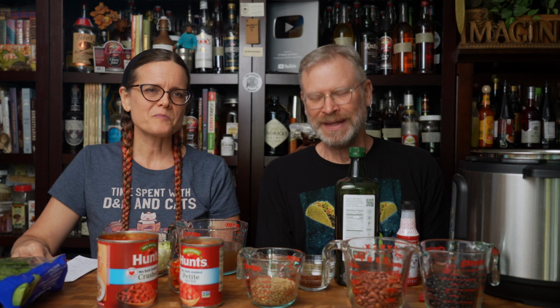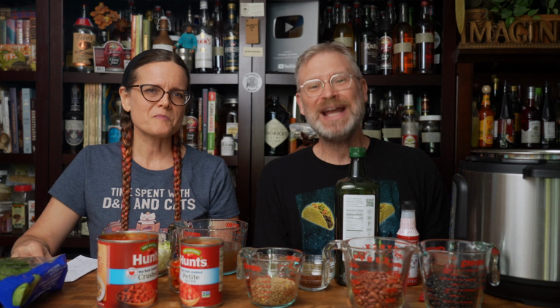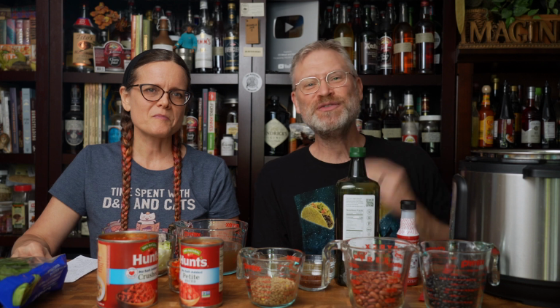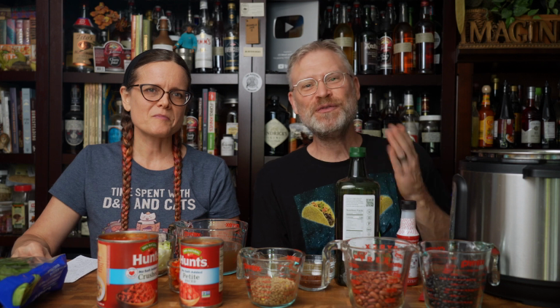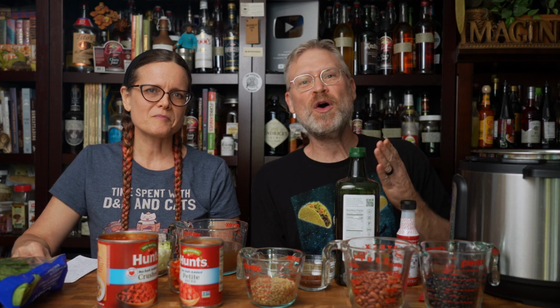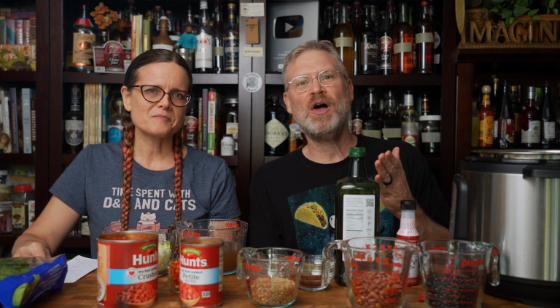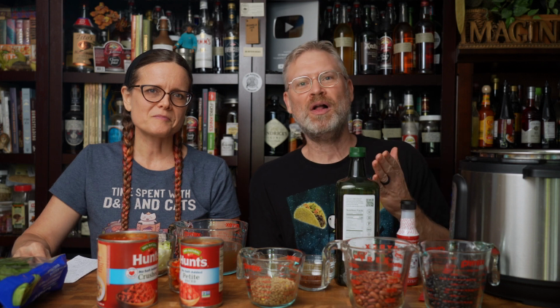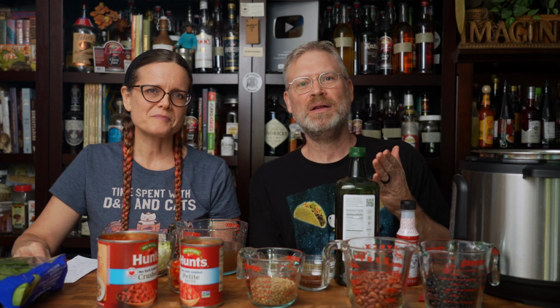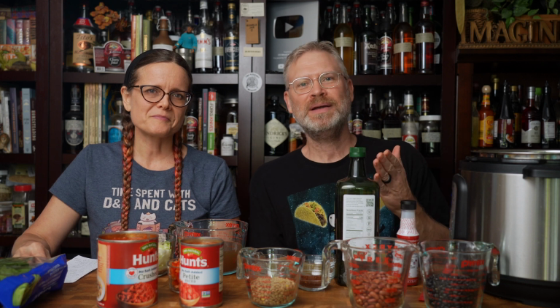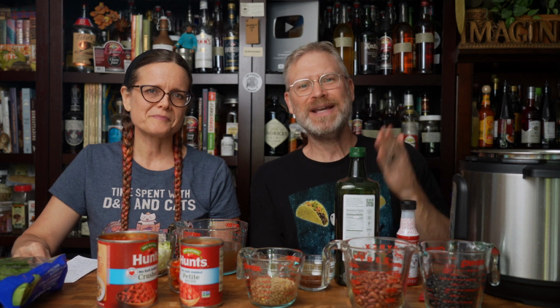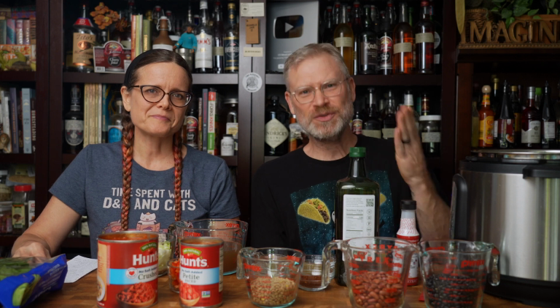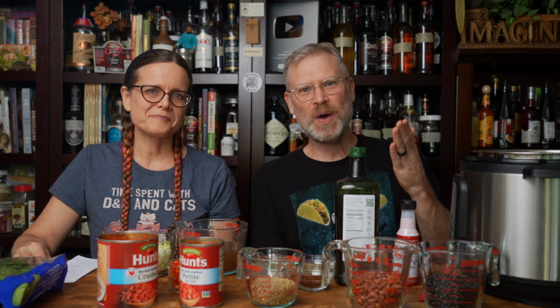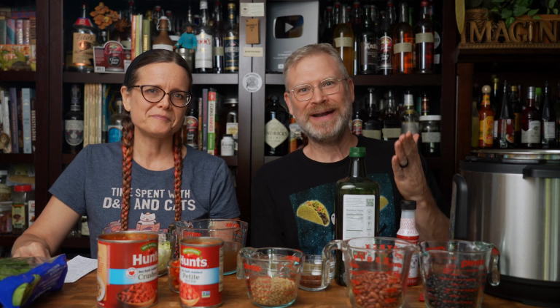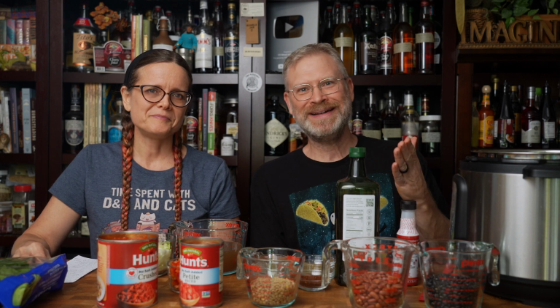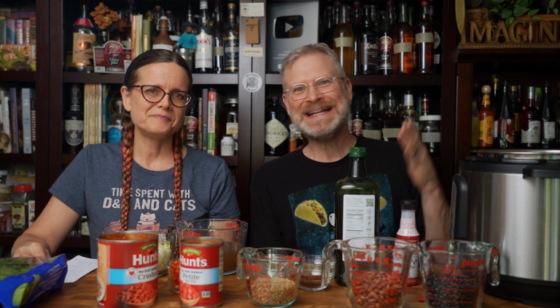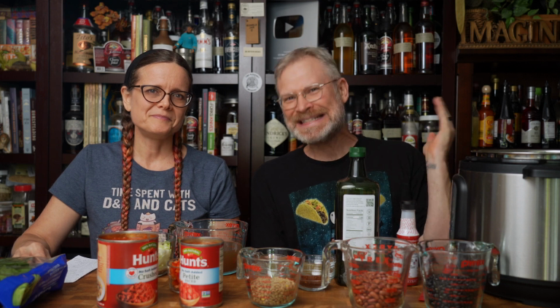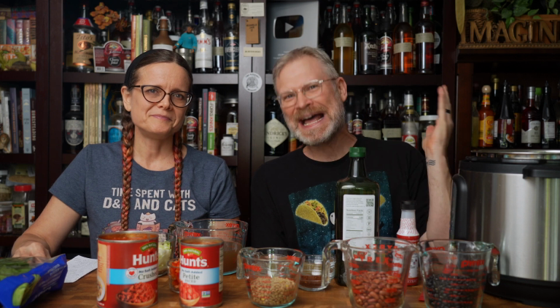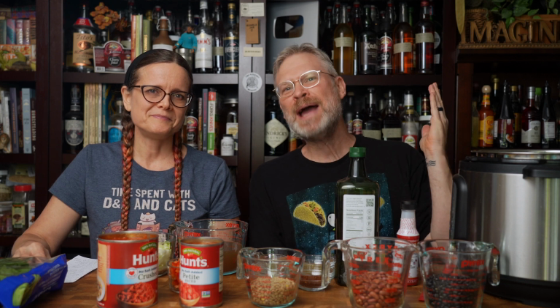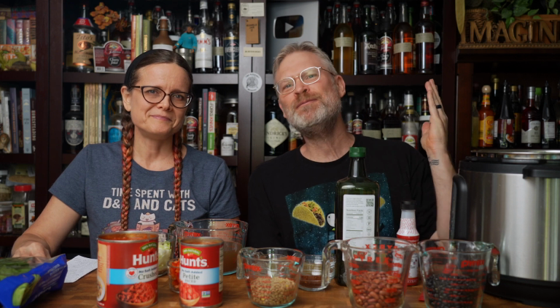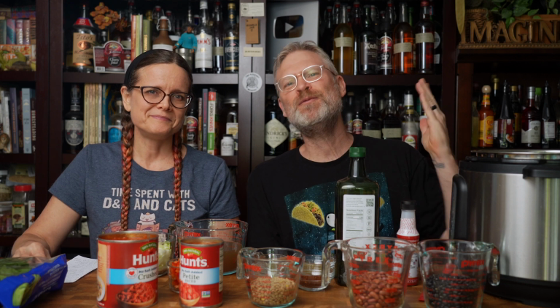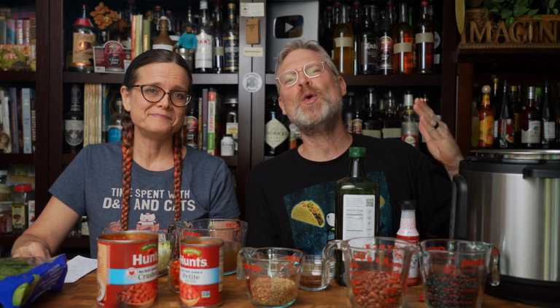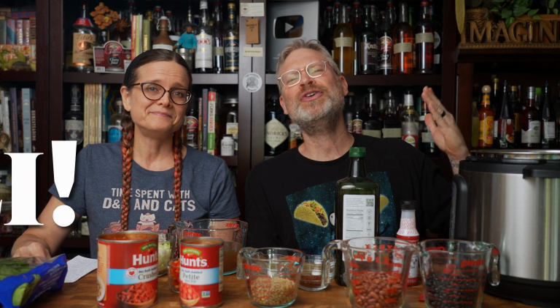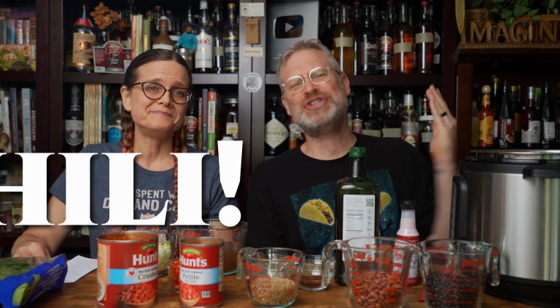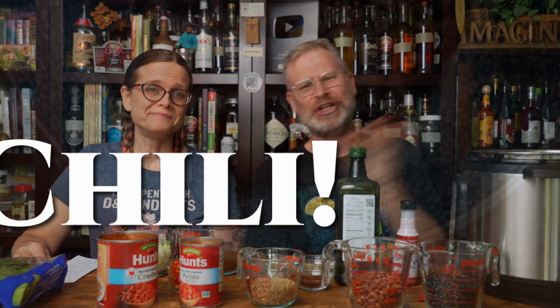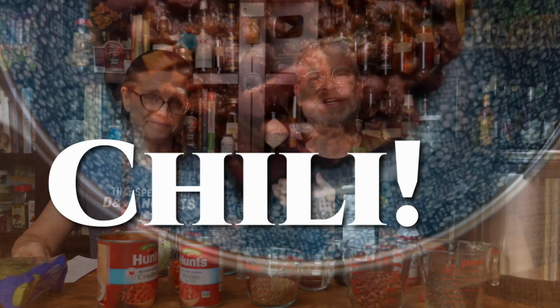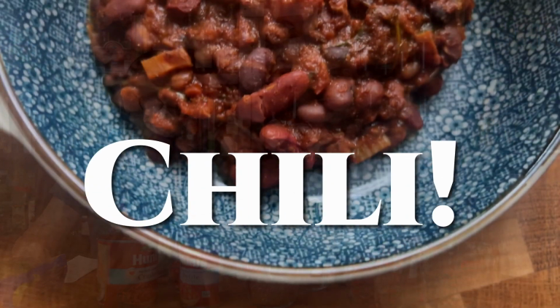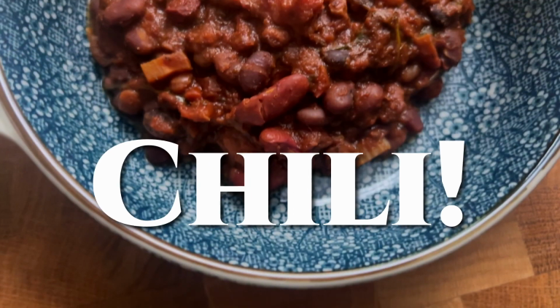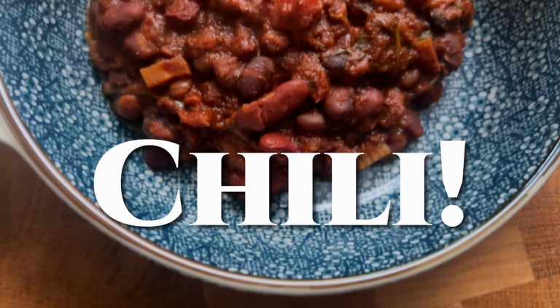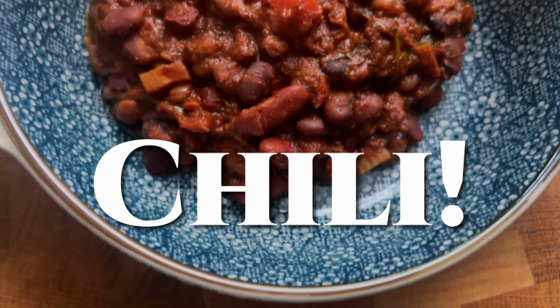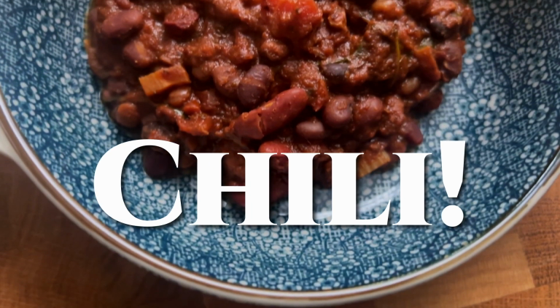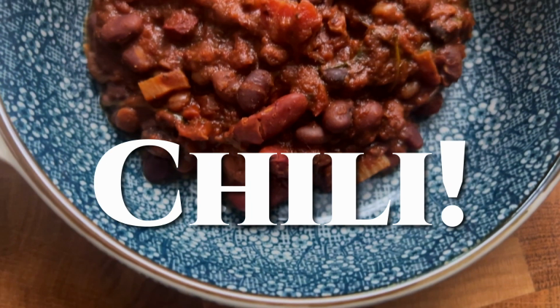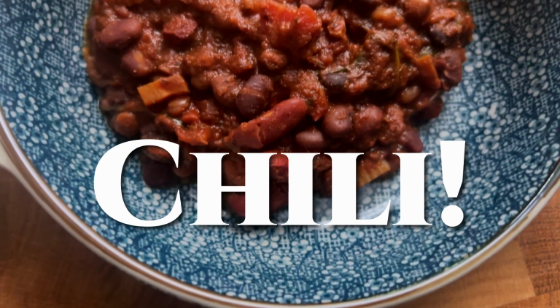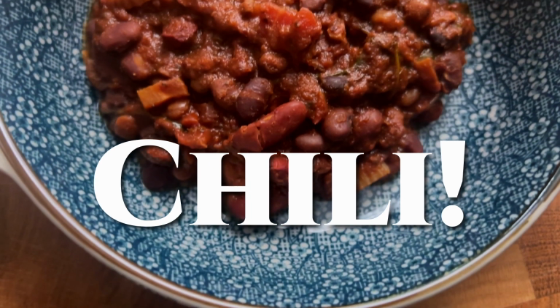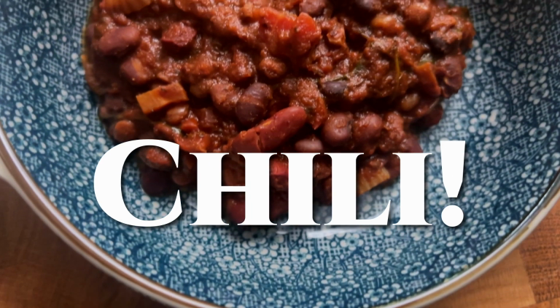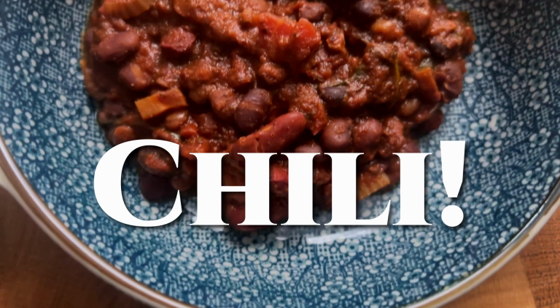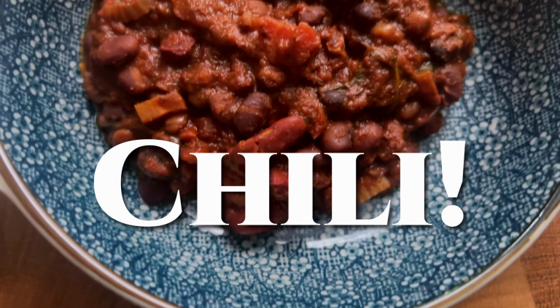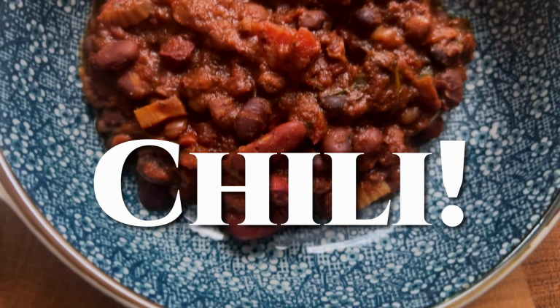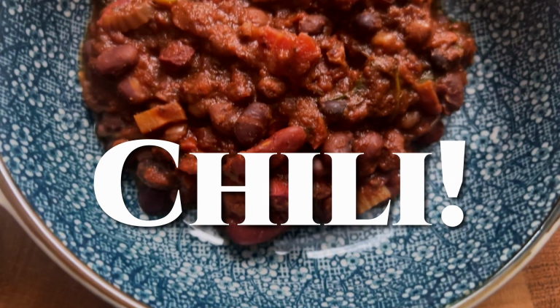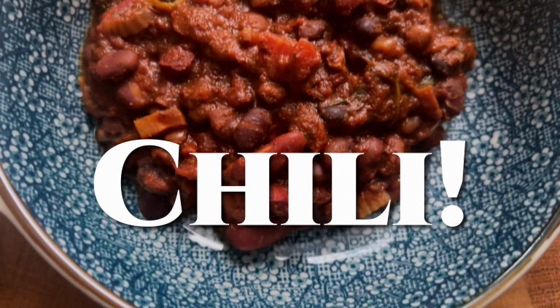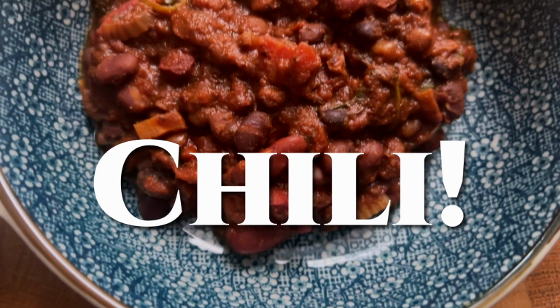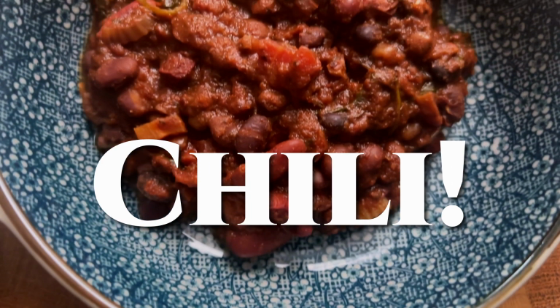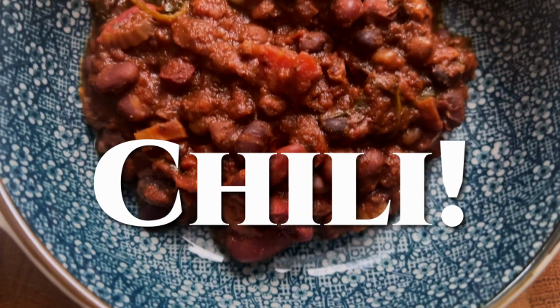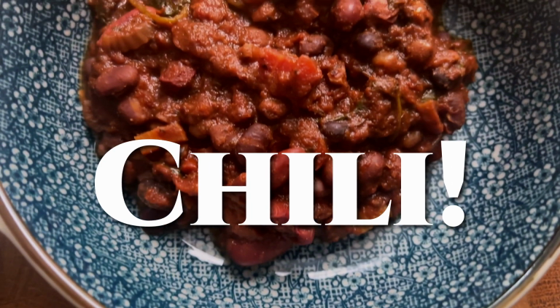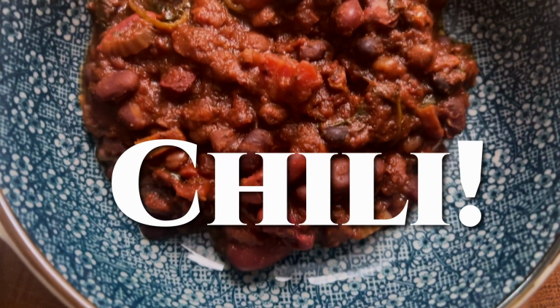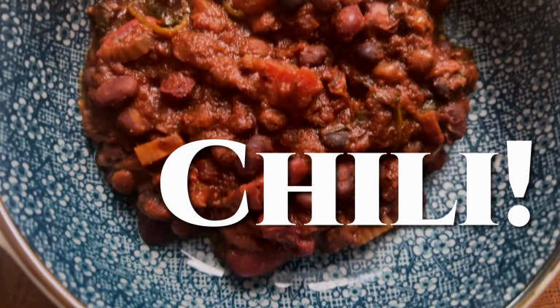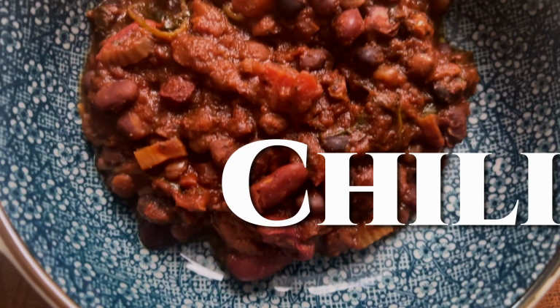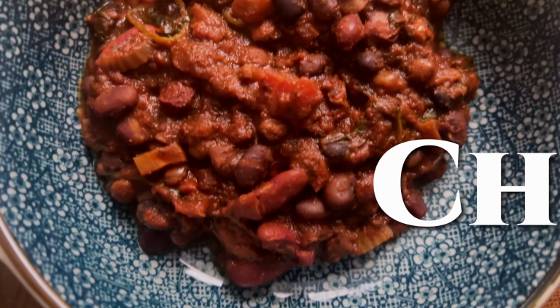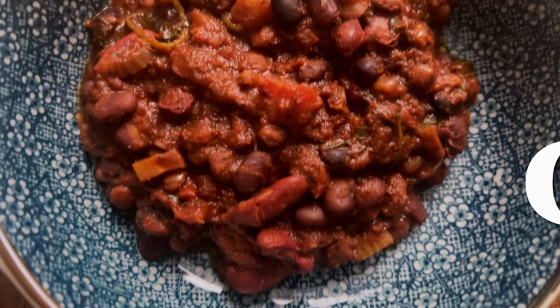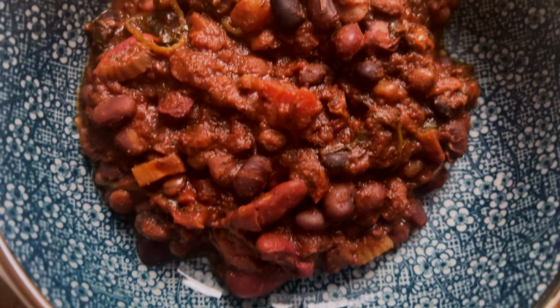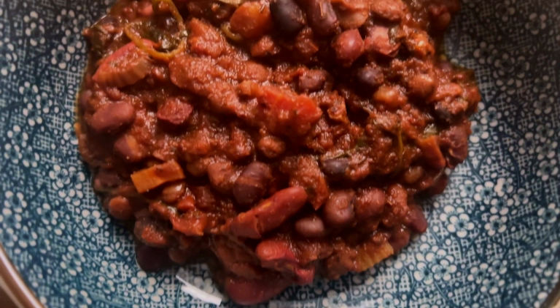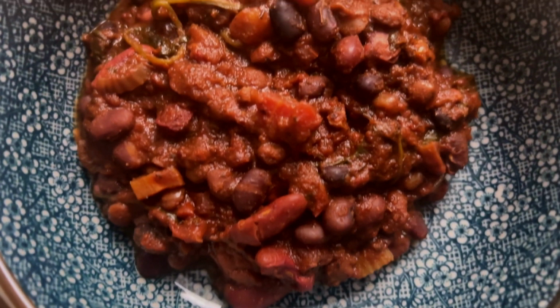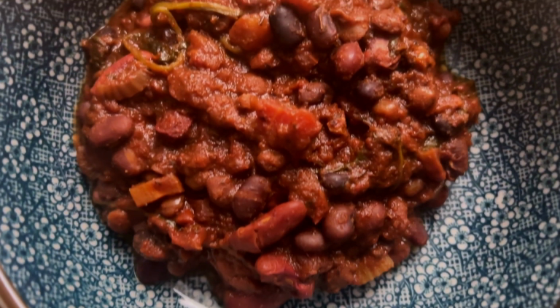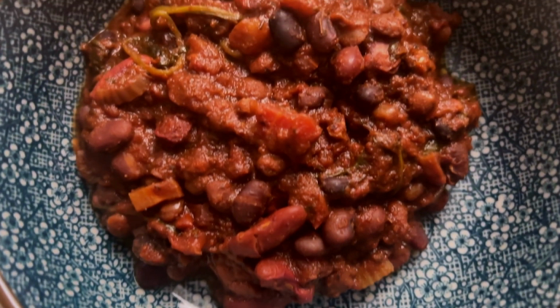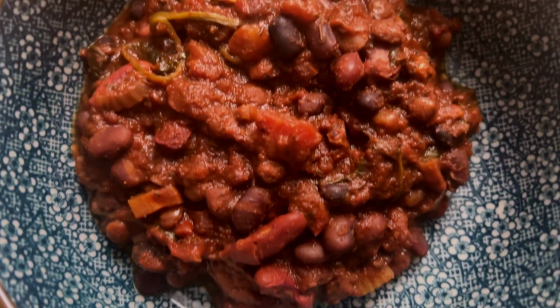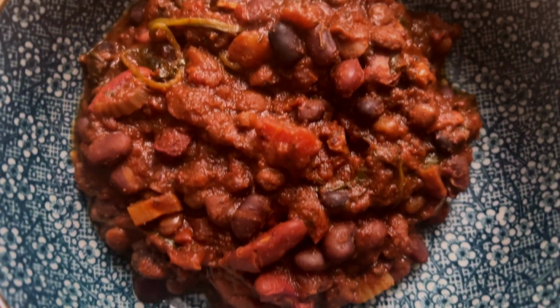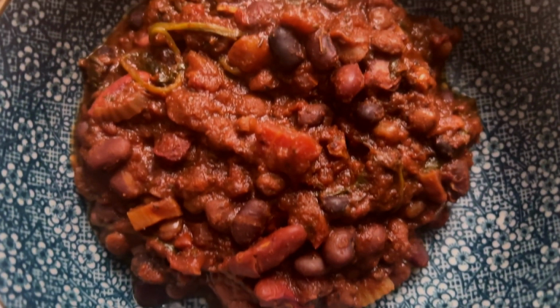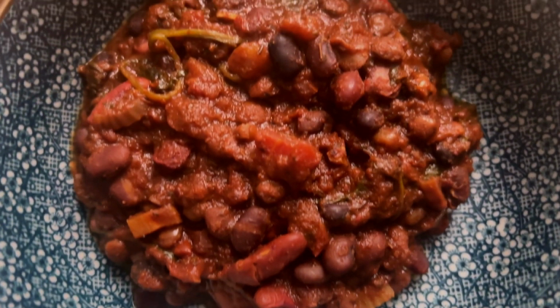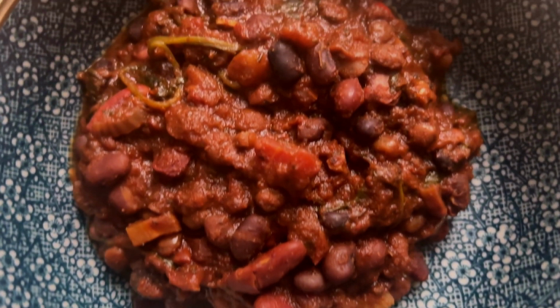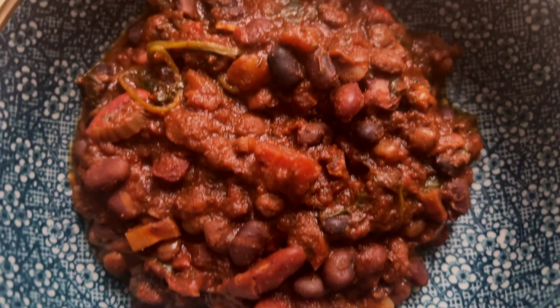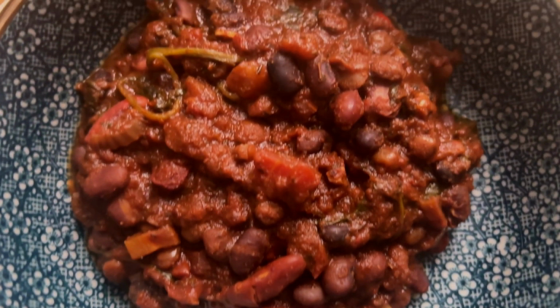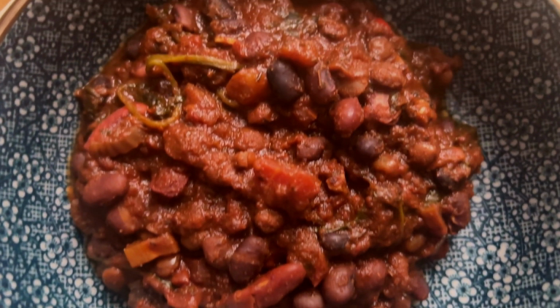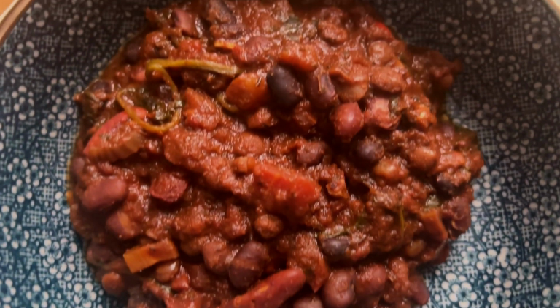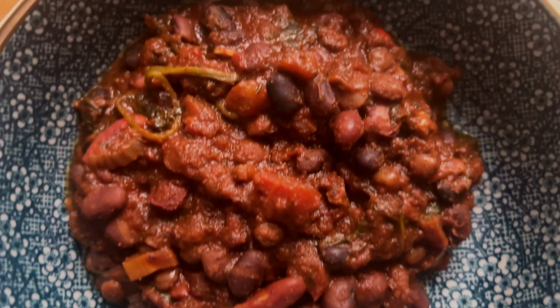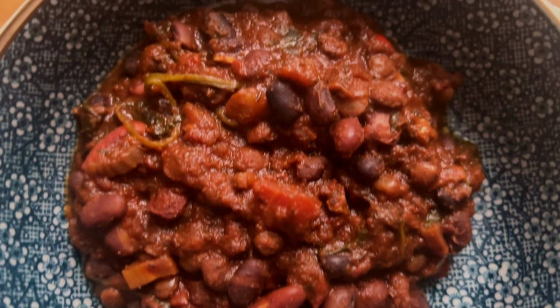It's fall. Guess what? It's time for chili. This is going to be a meaty style chili without any actual meat.